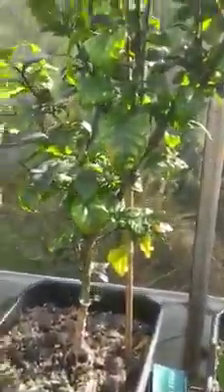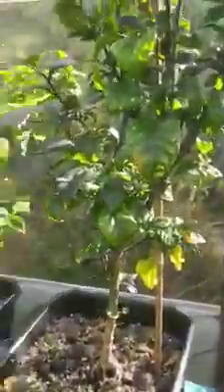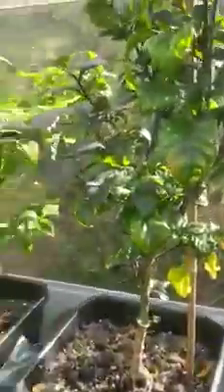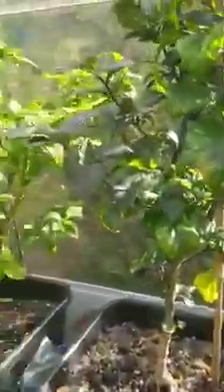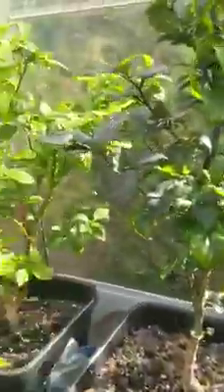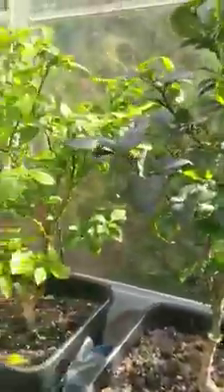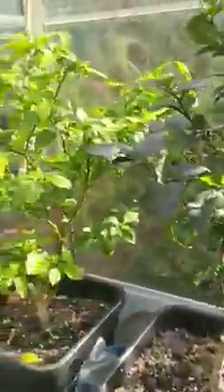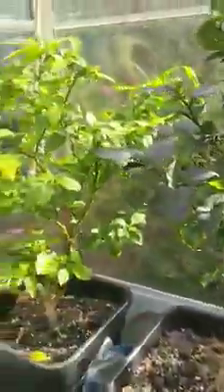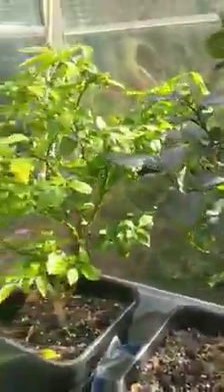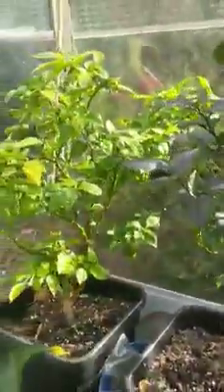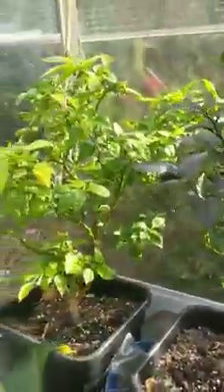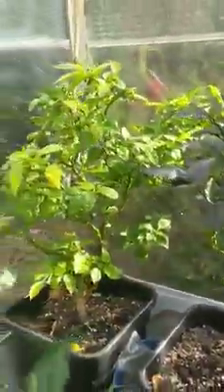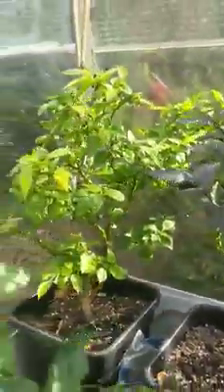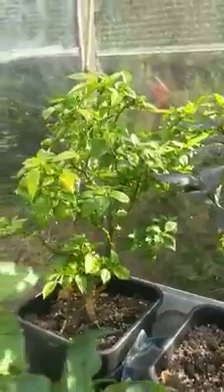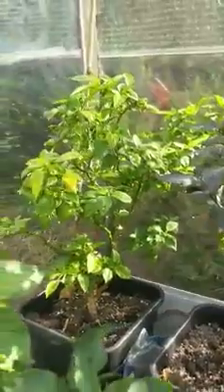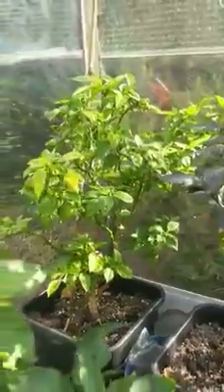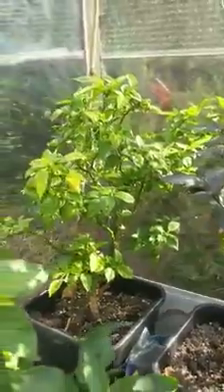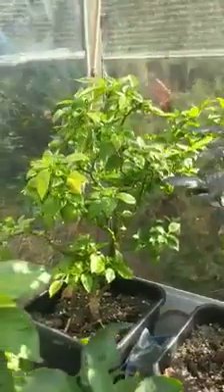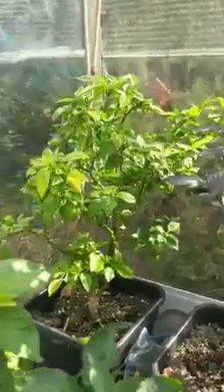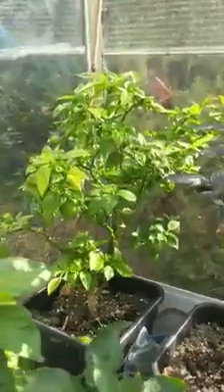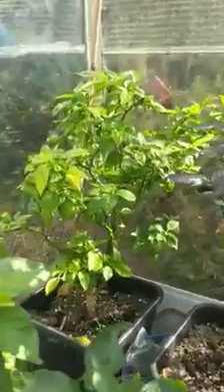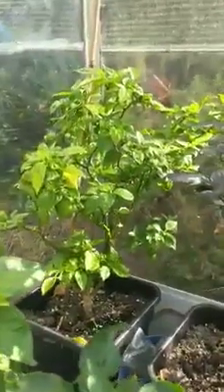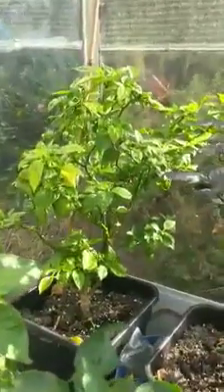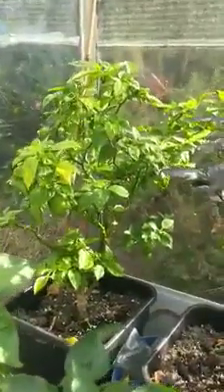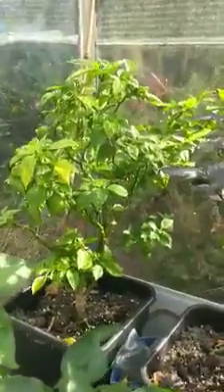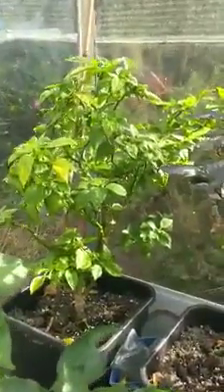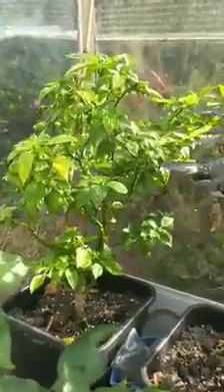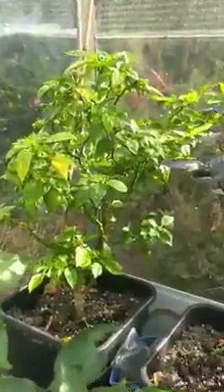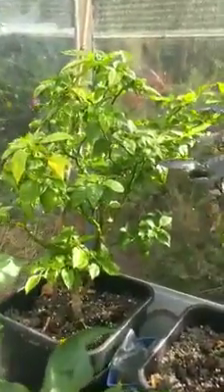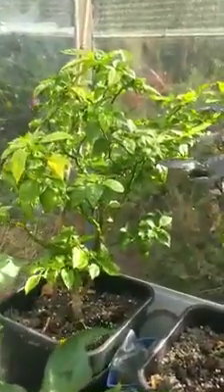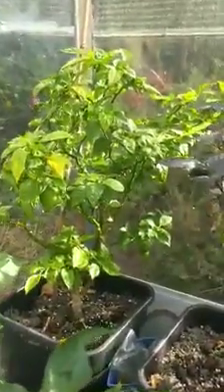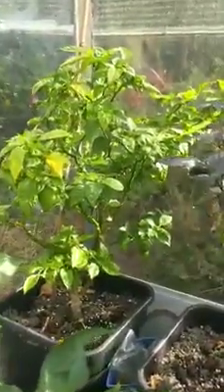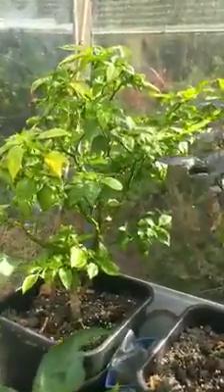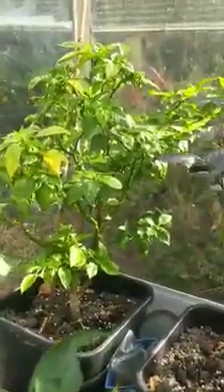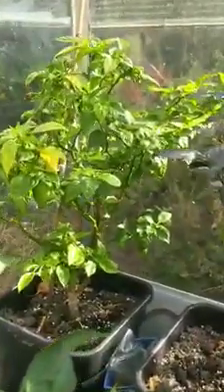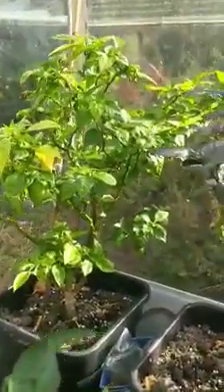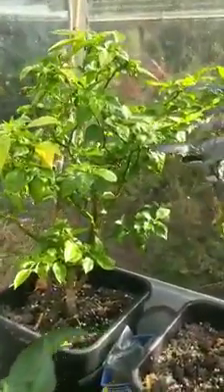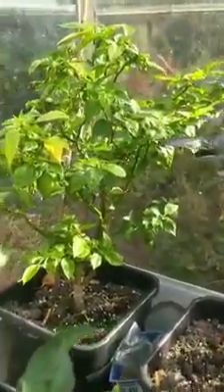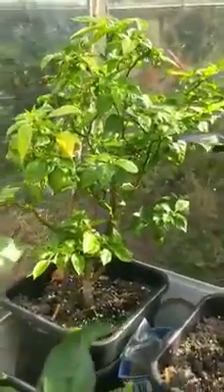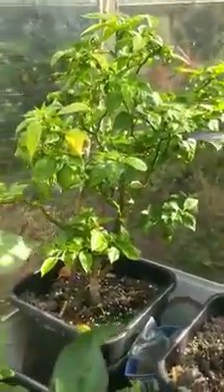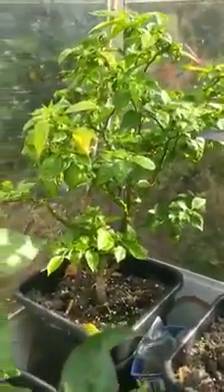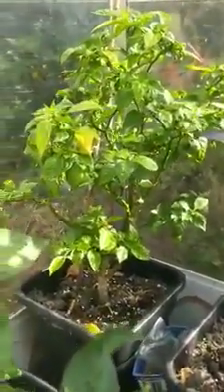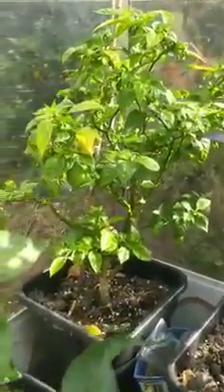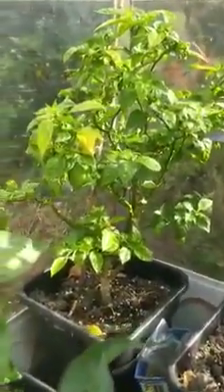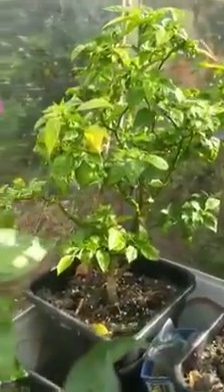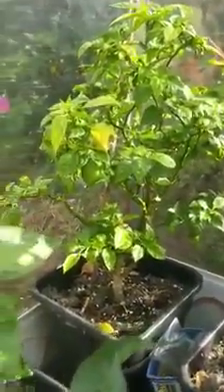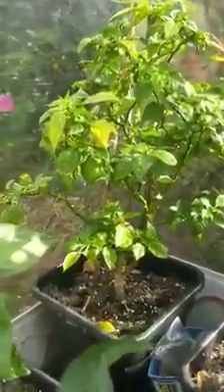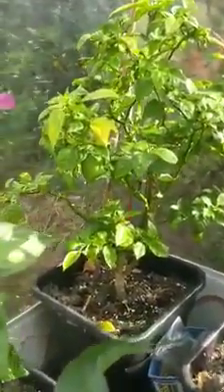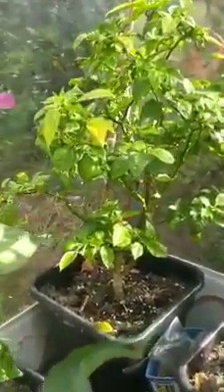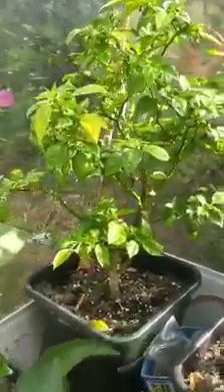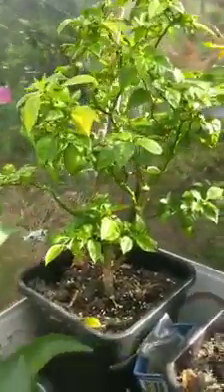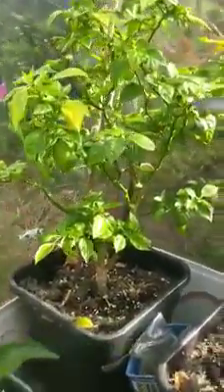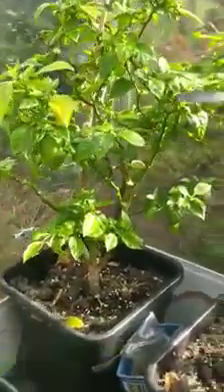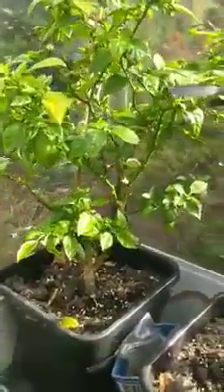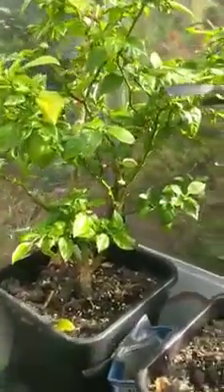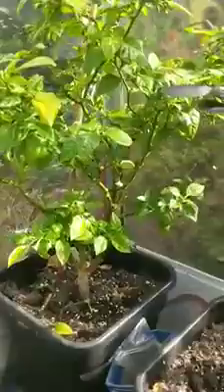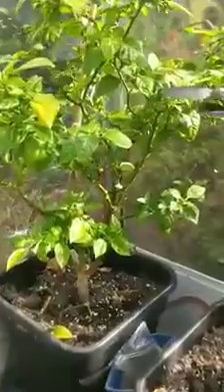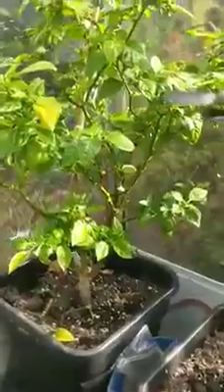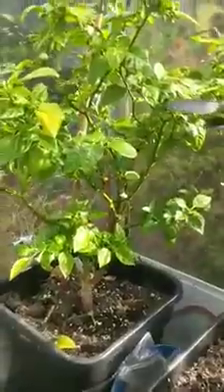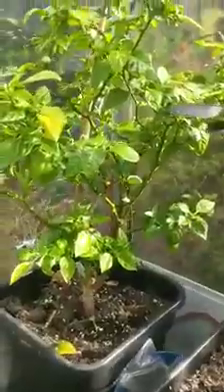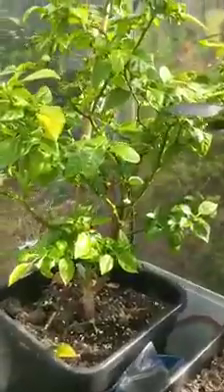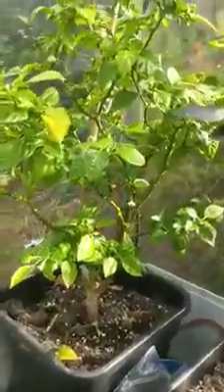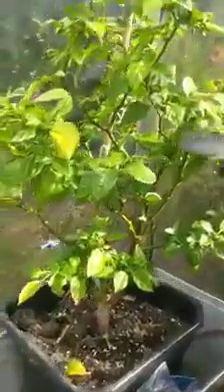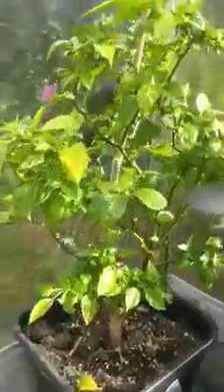And we've got the overwintered Newcred in the corner. I accidentally overfed that. It's recovering nicely and beginning to pod up again.